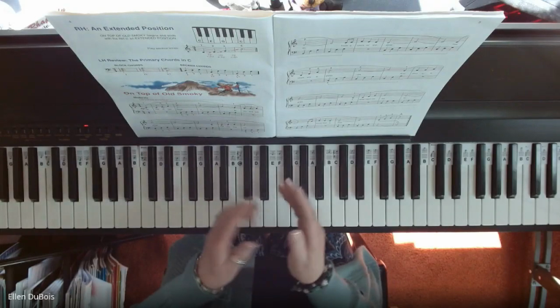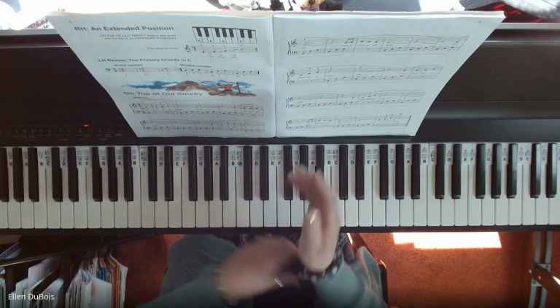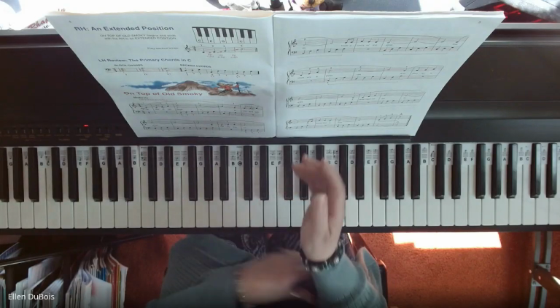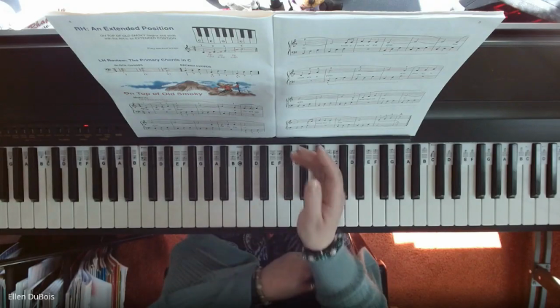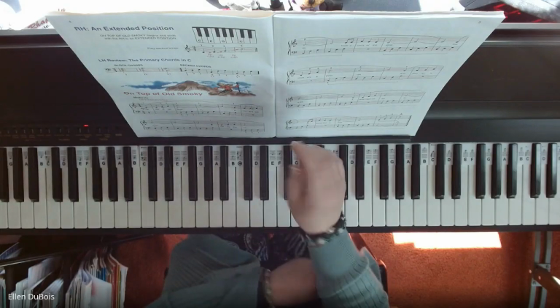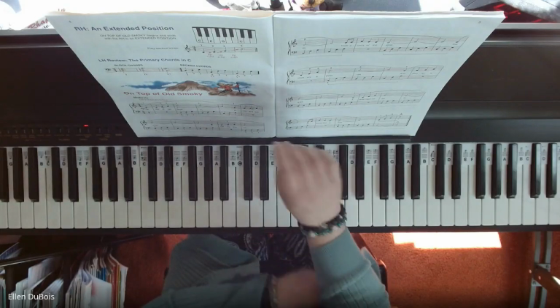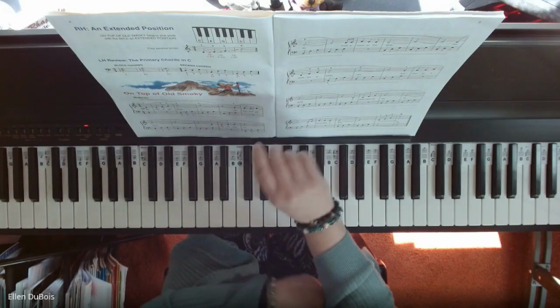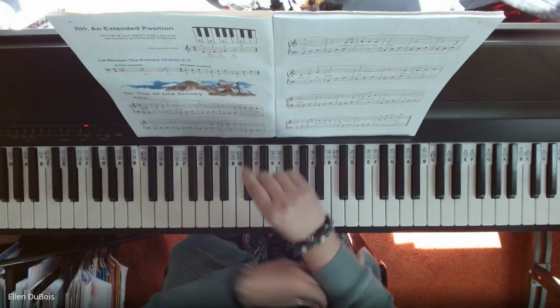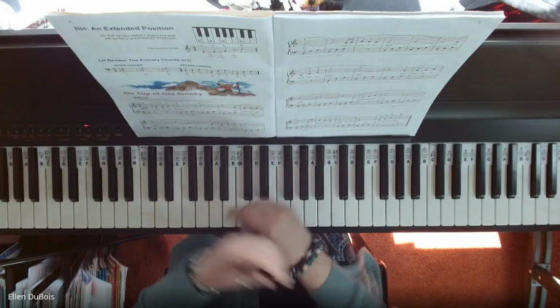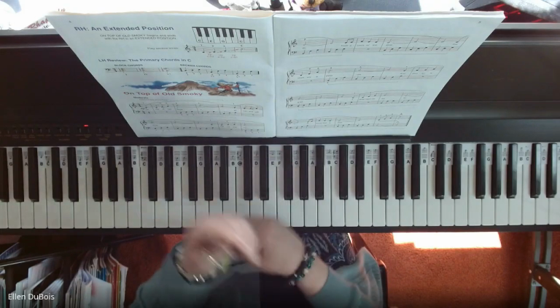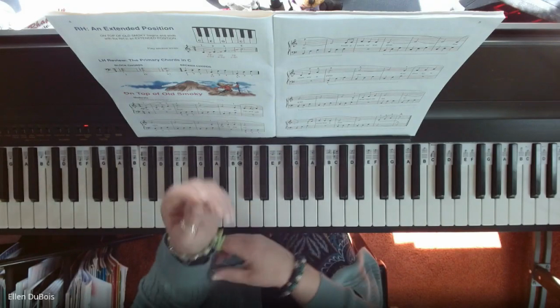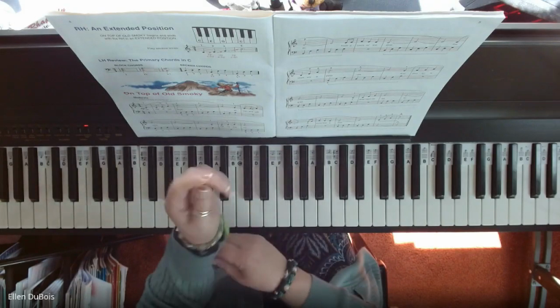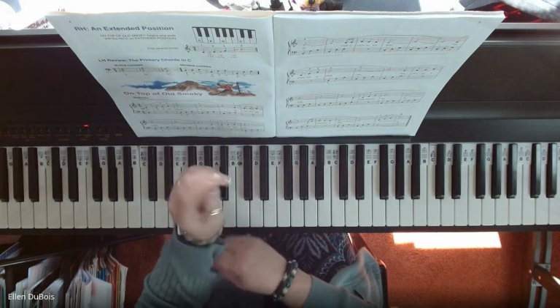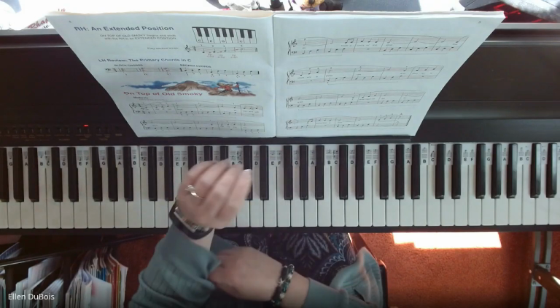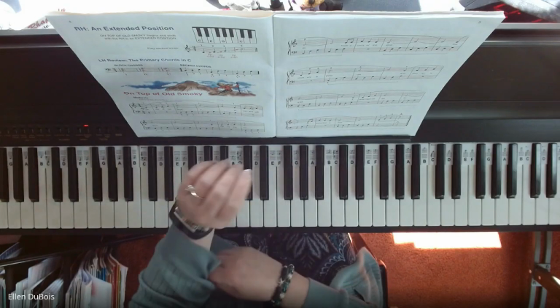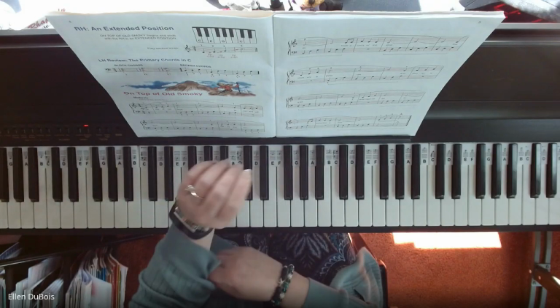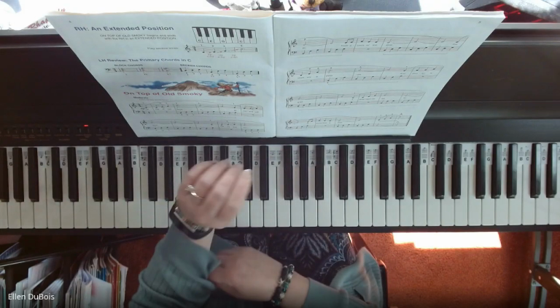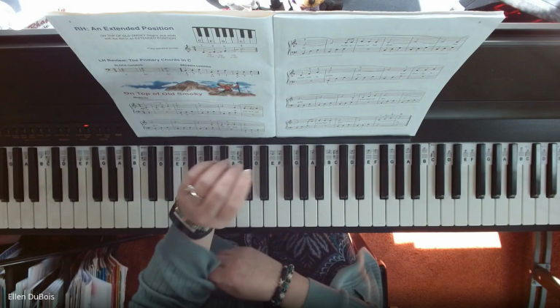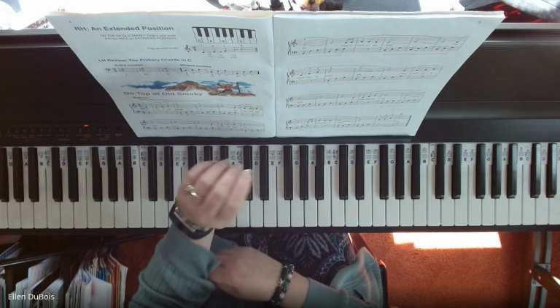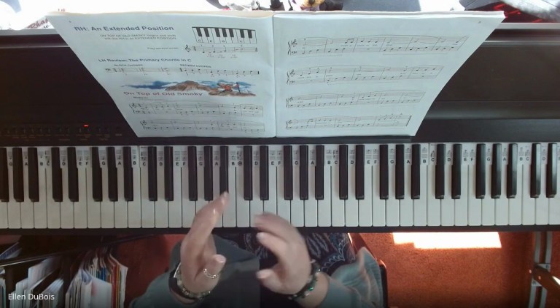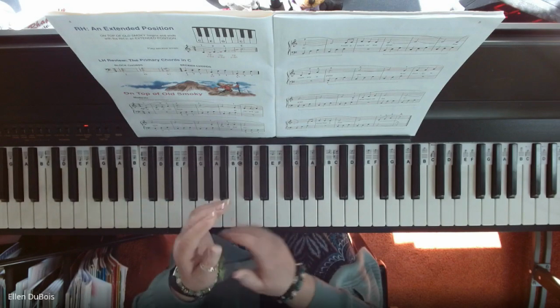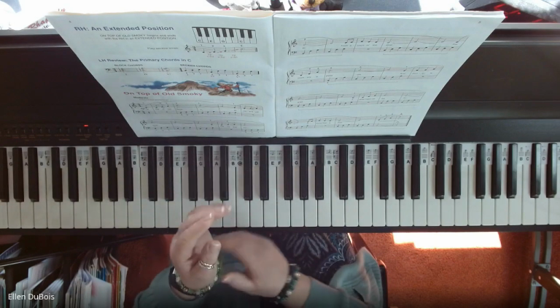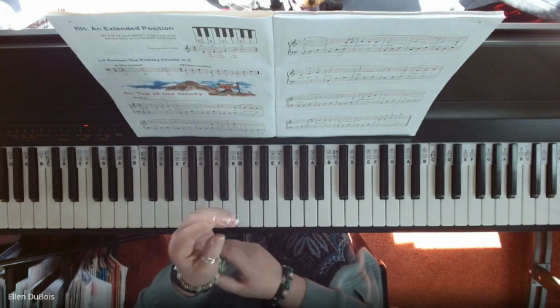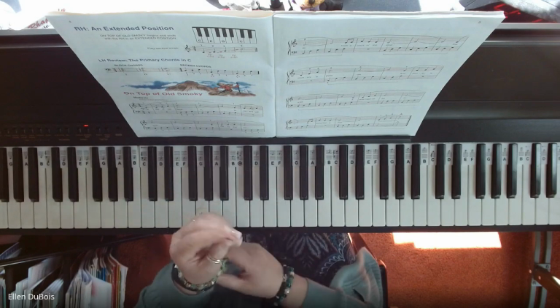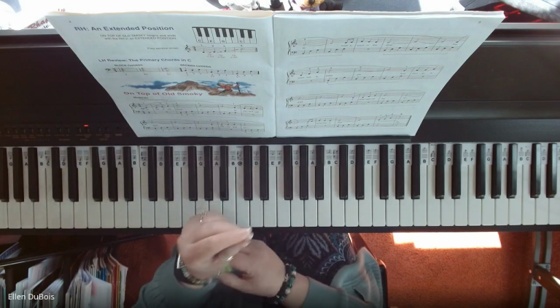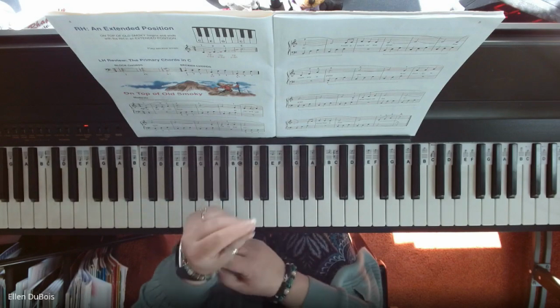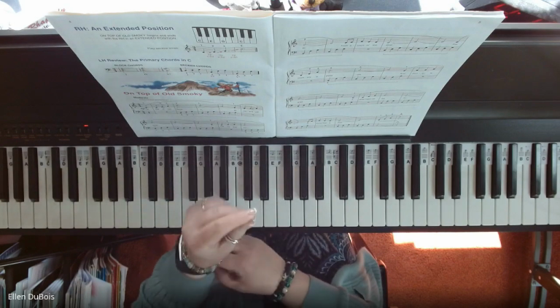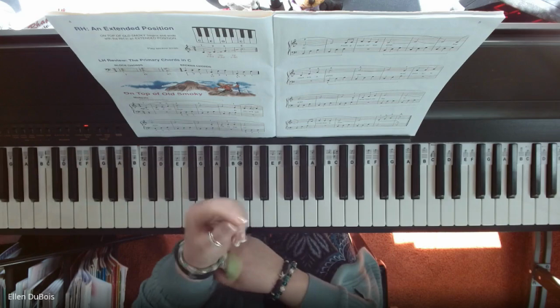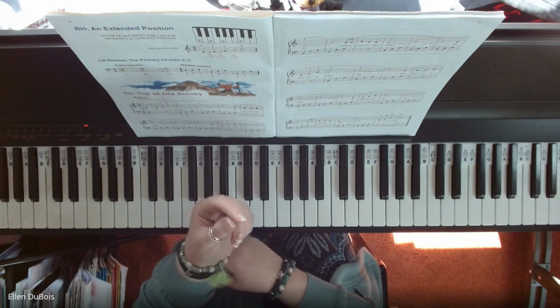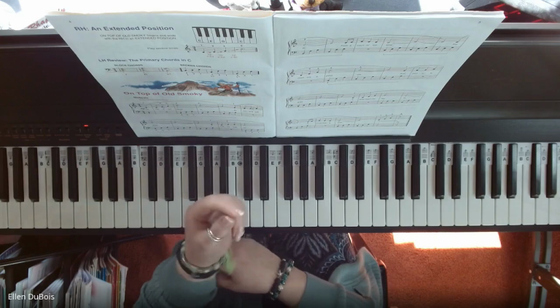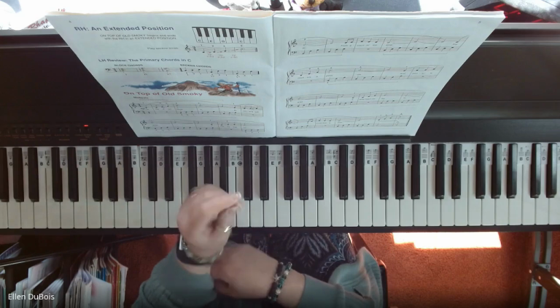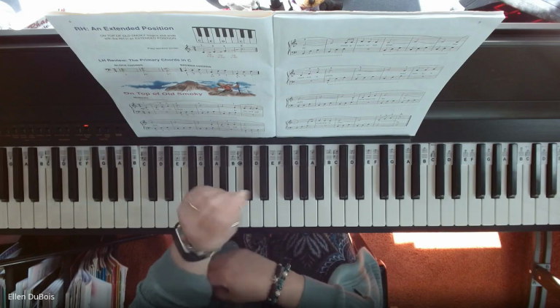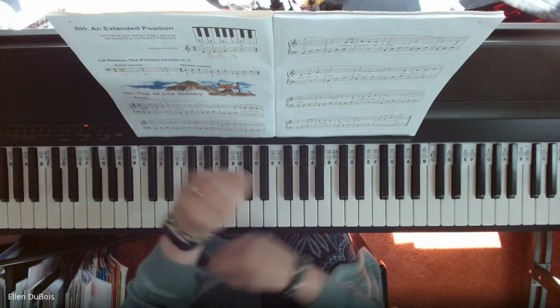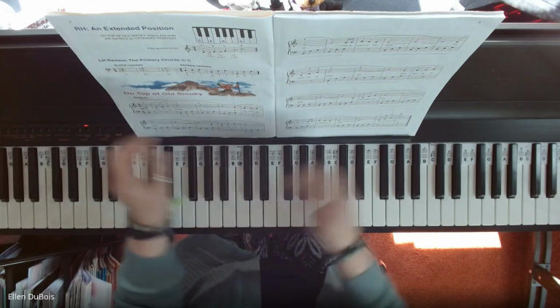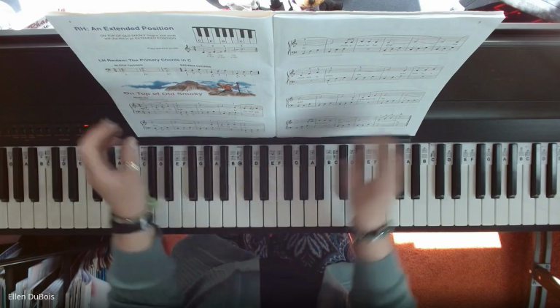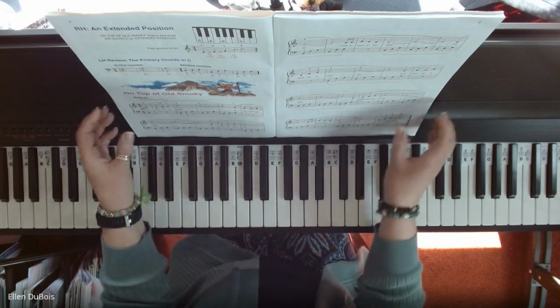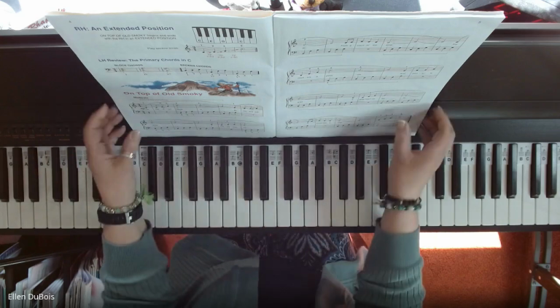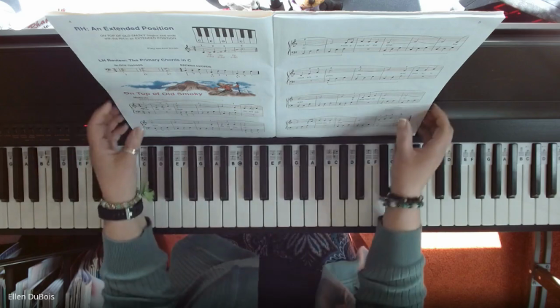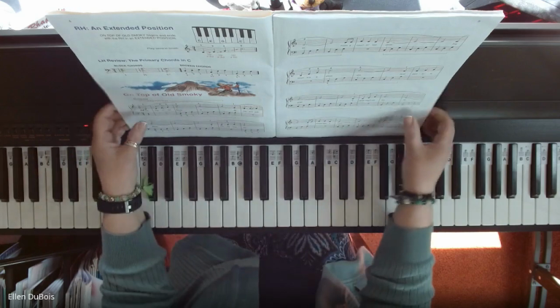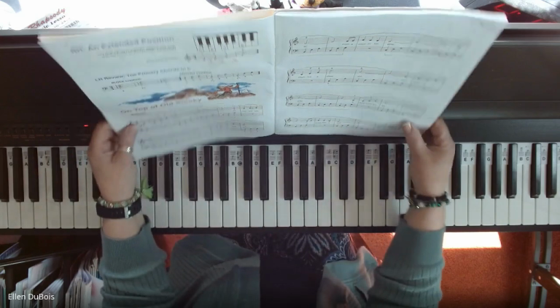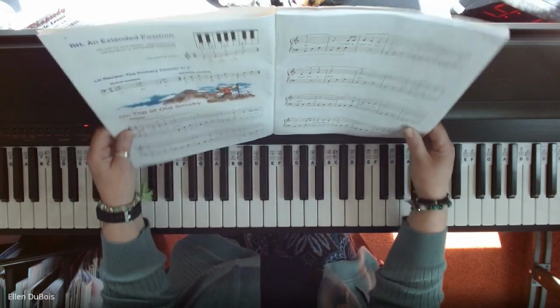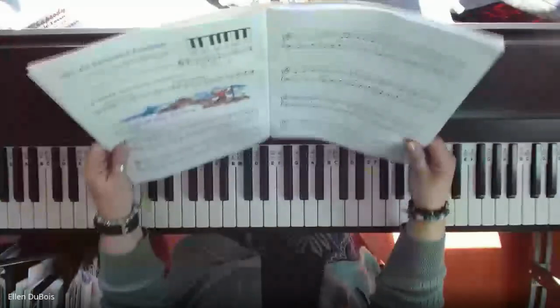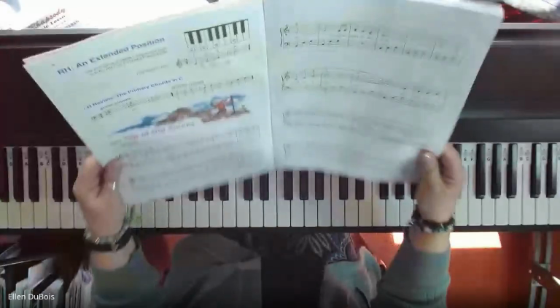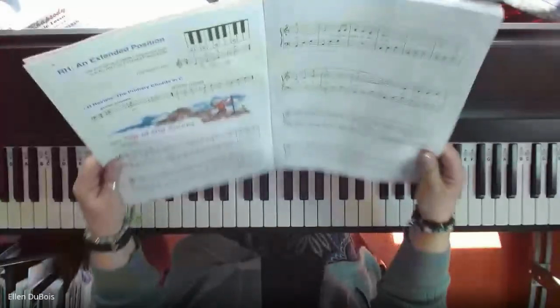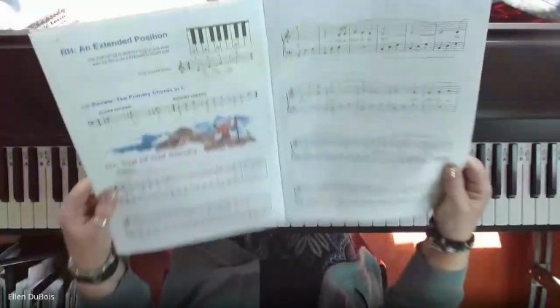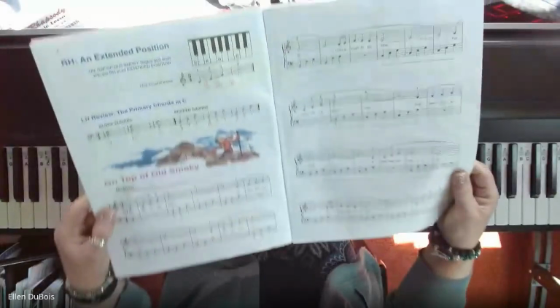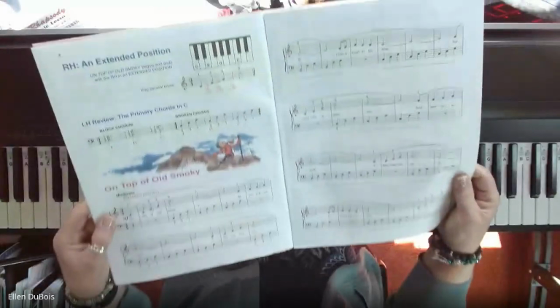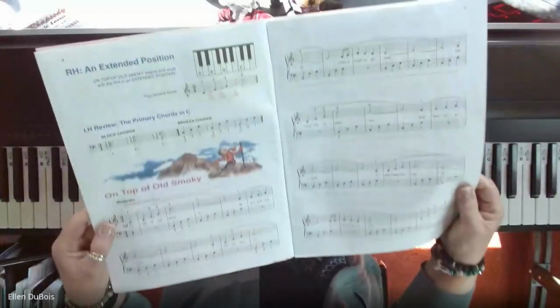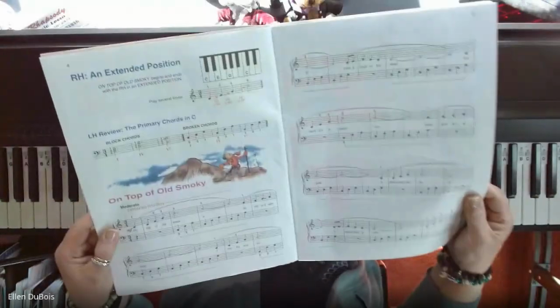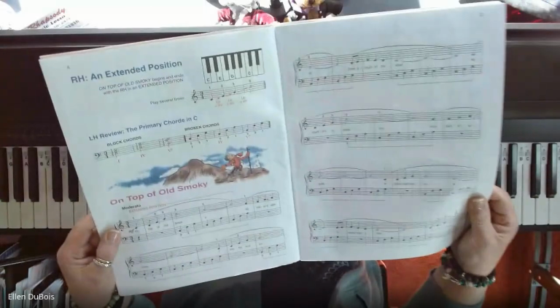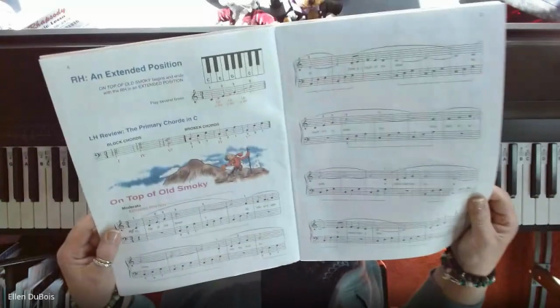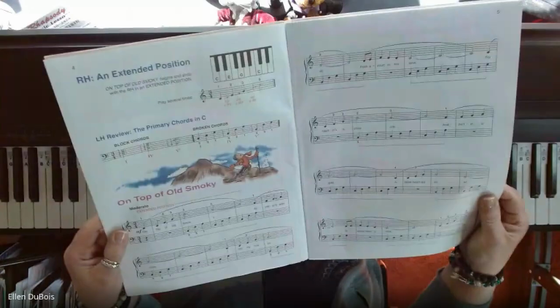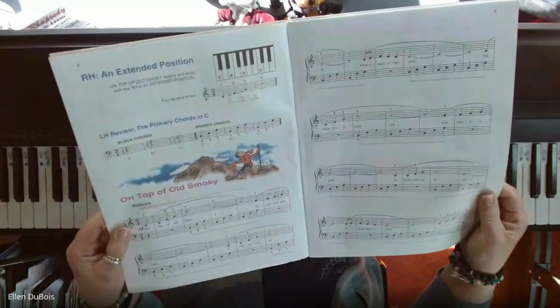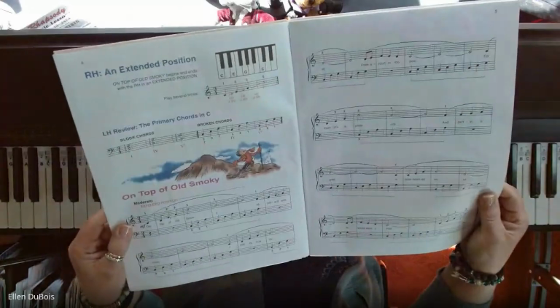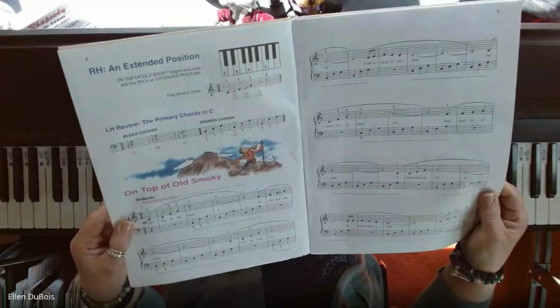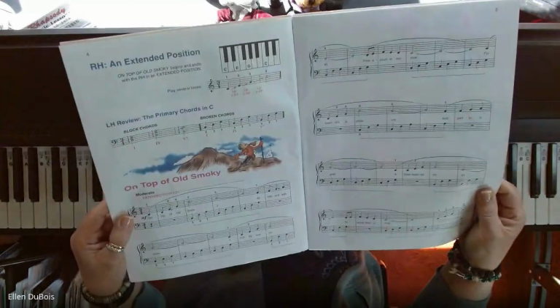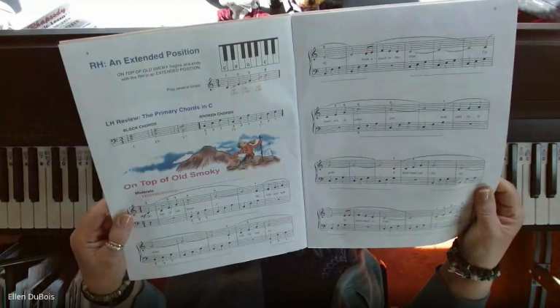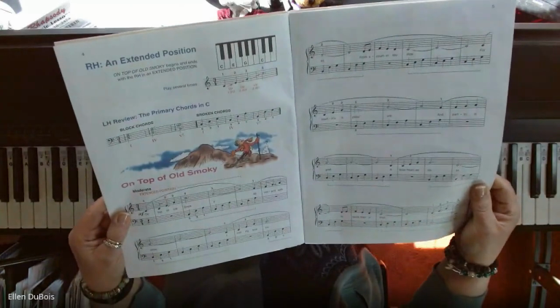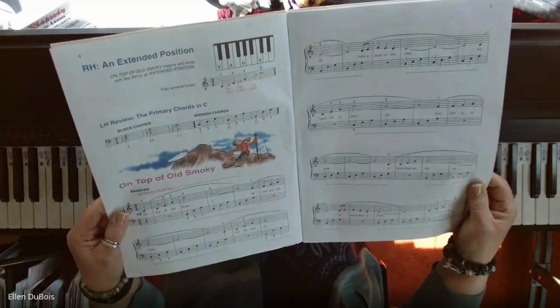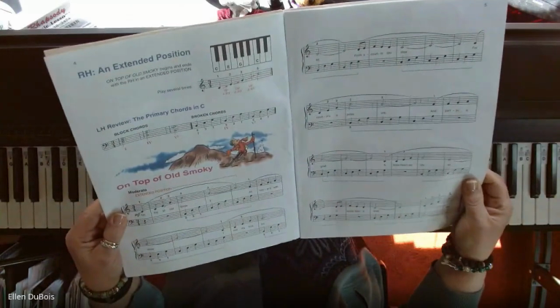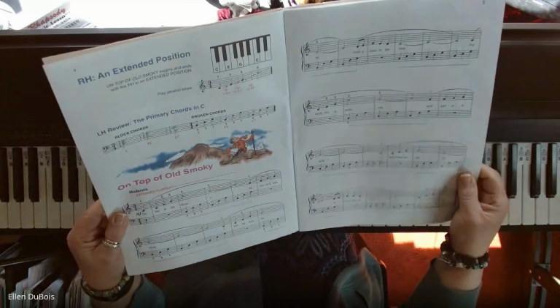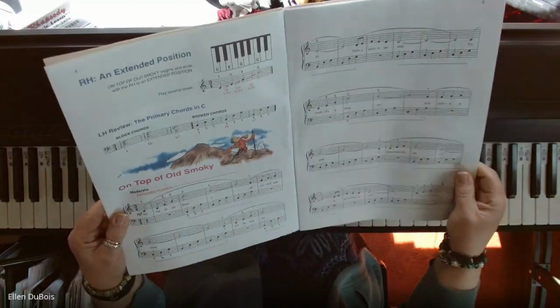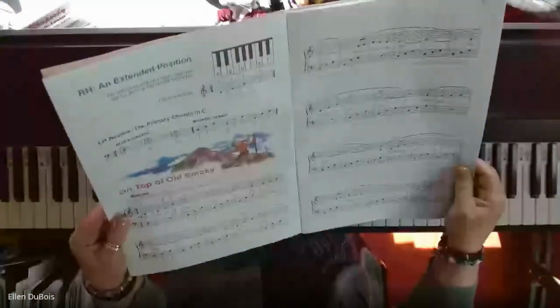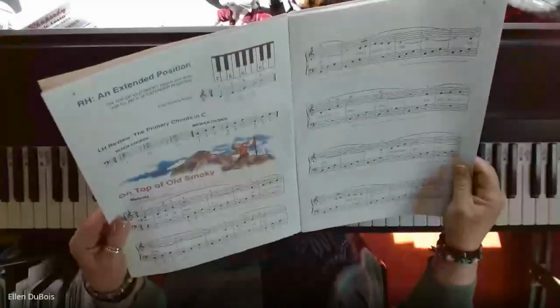Hi, everyone. It's Ellen from Rhapsody Music Lessons, and this song is On Top of Old Smokey.